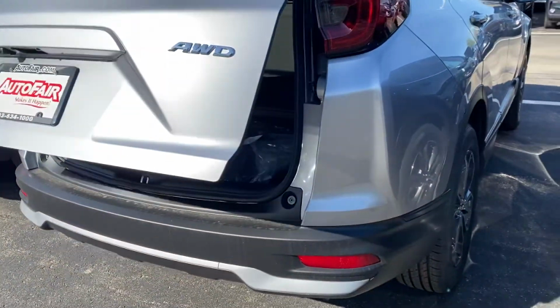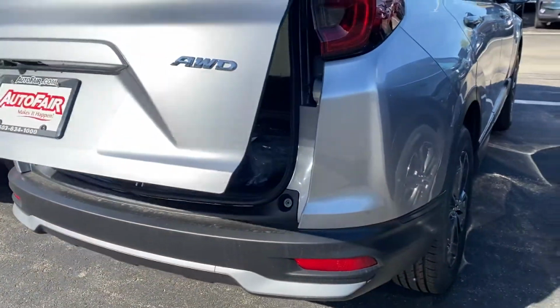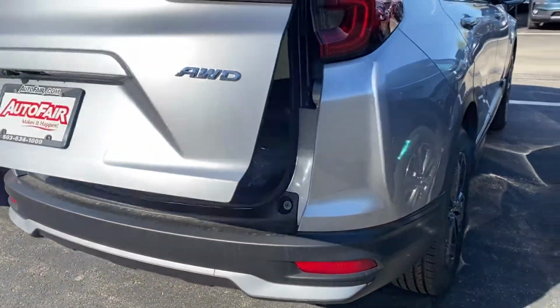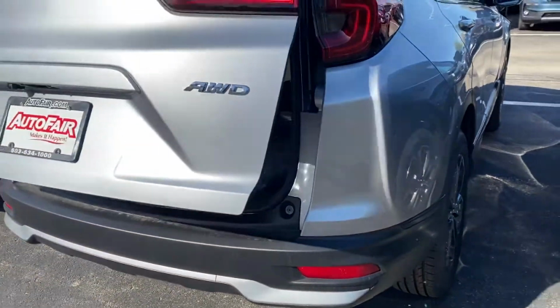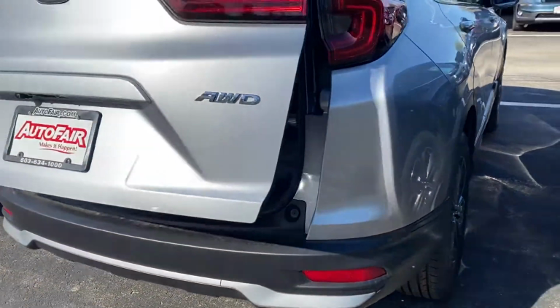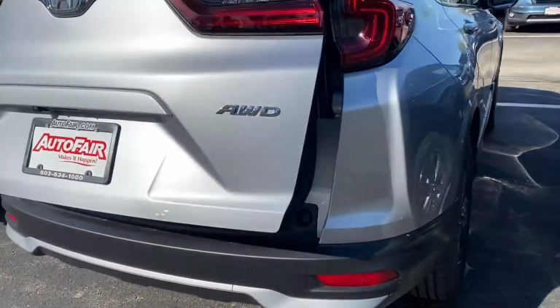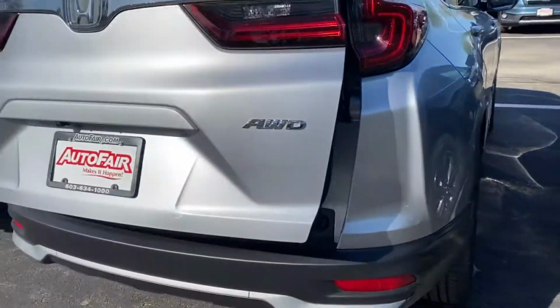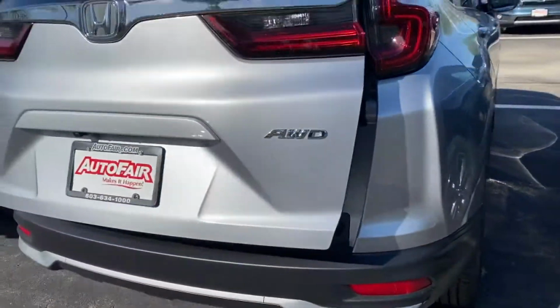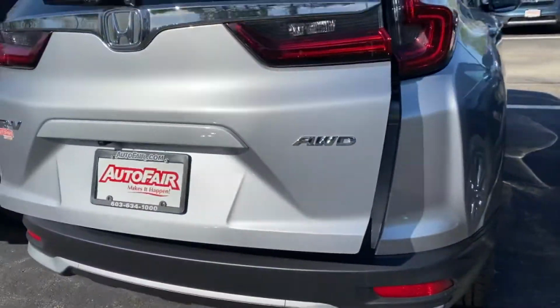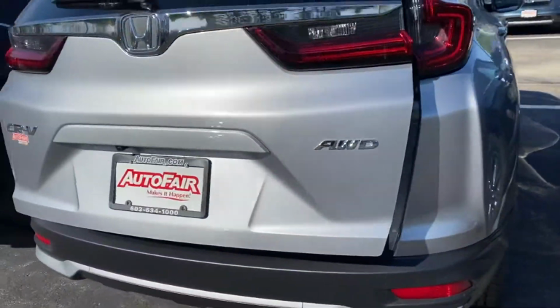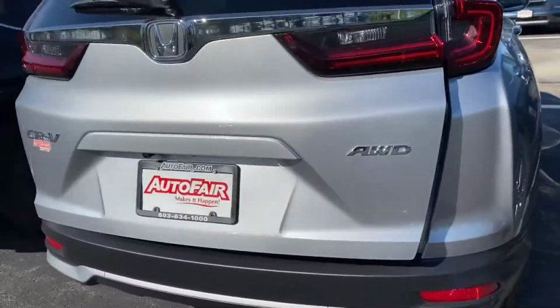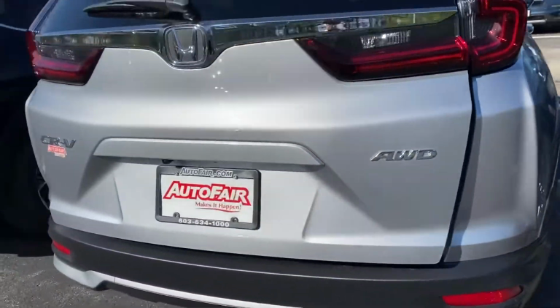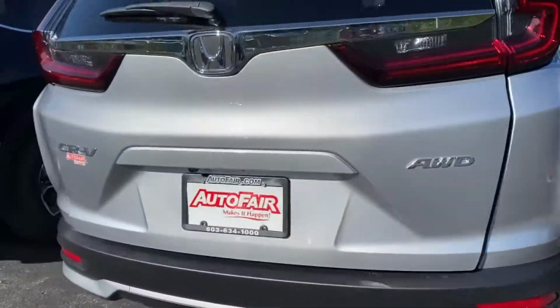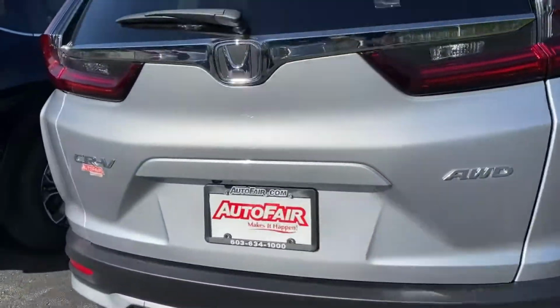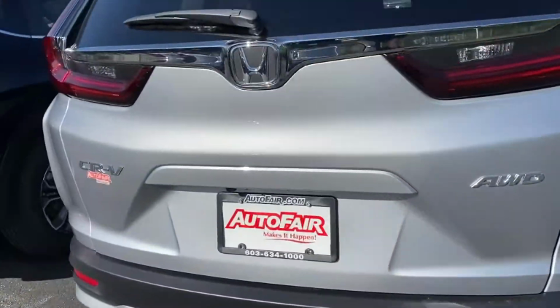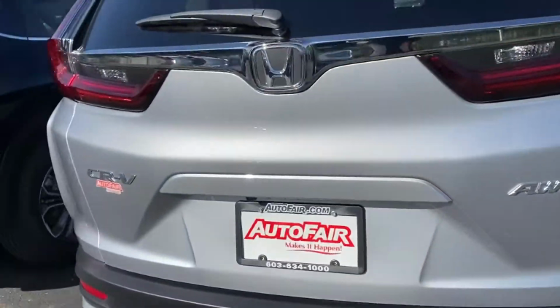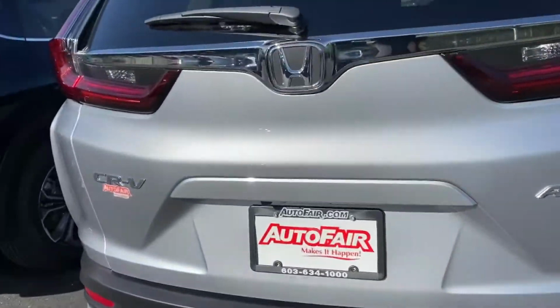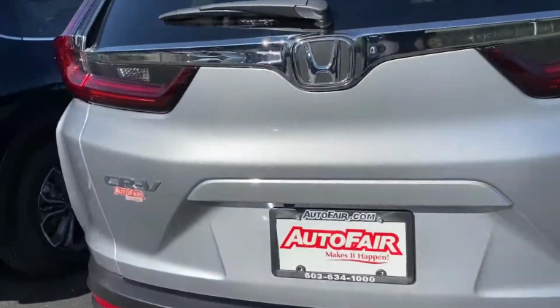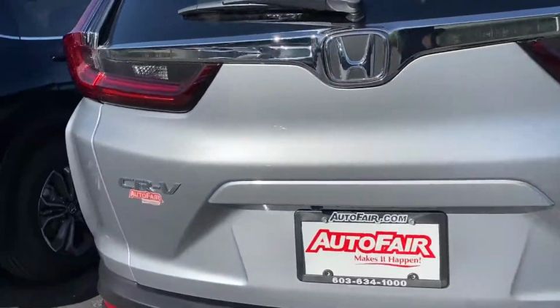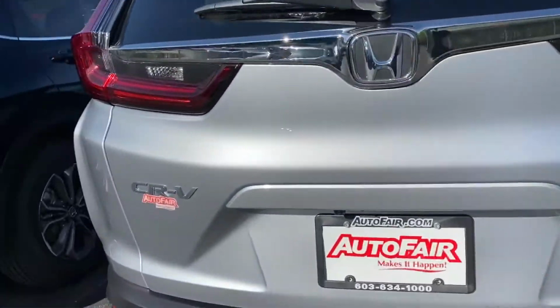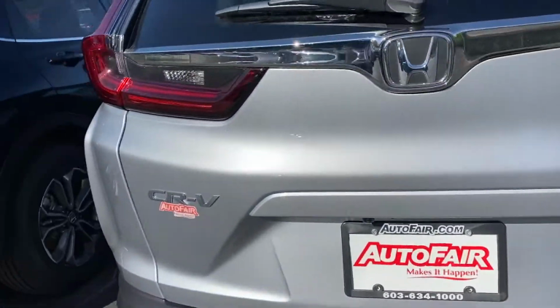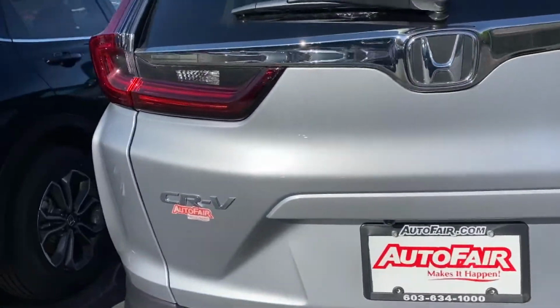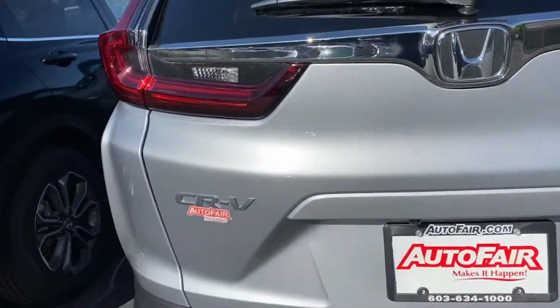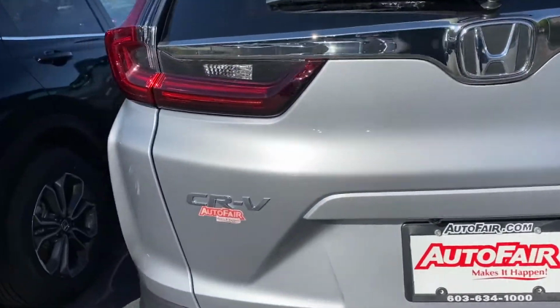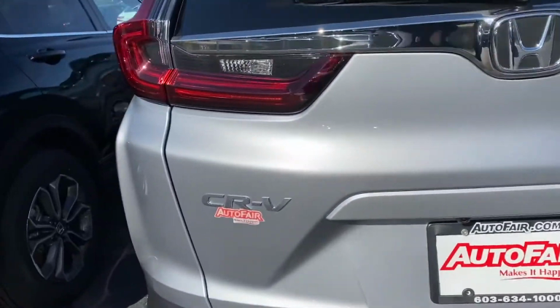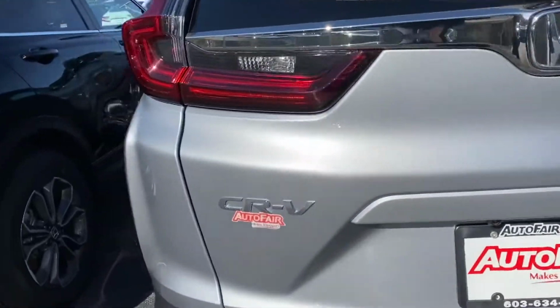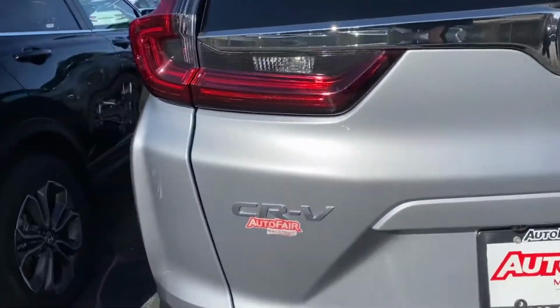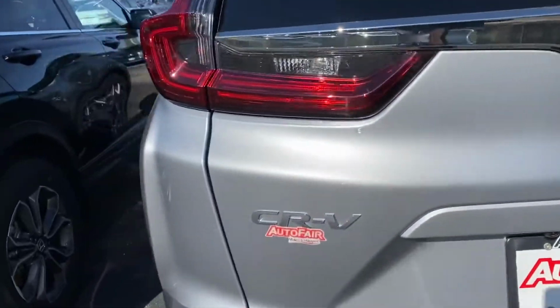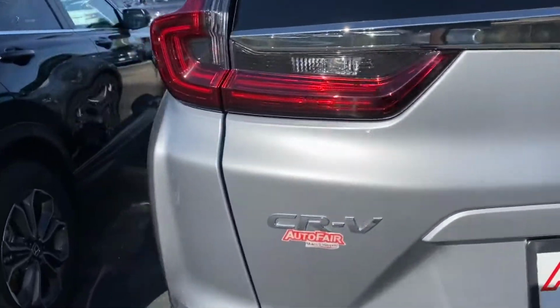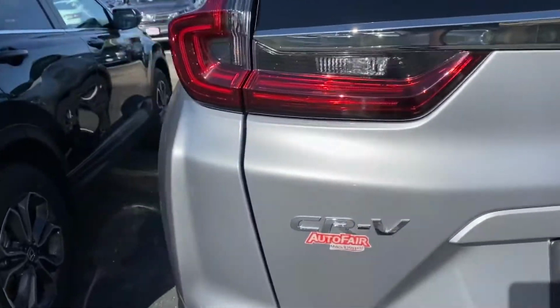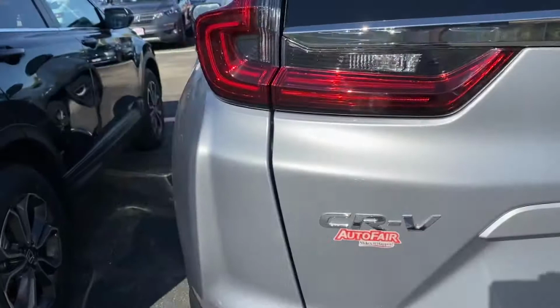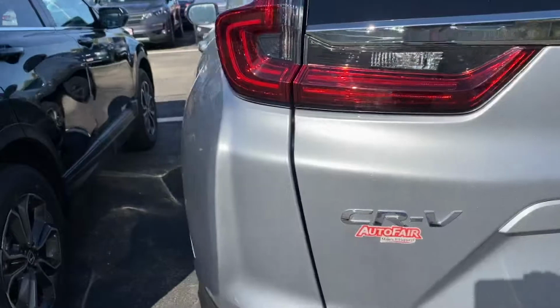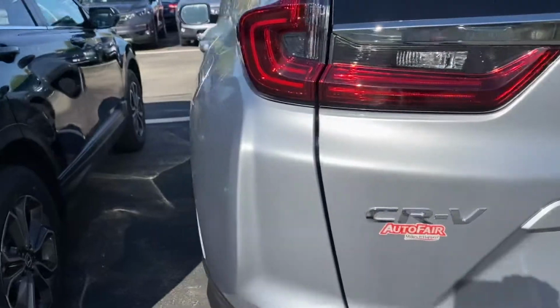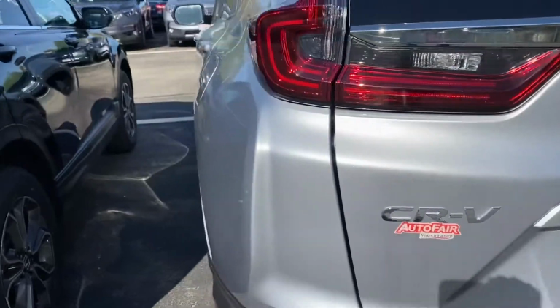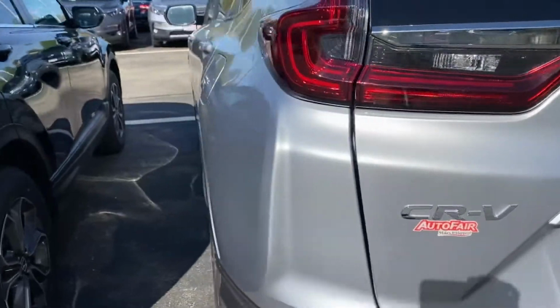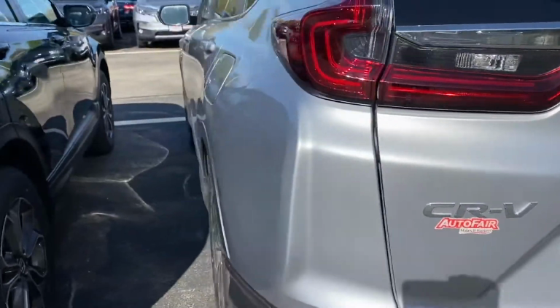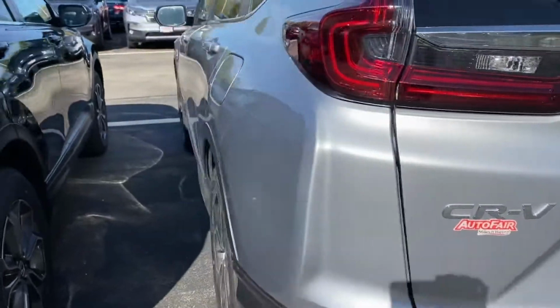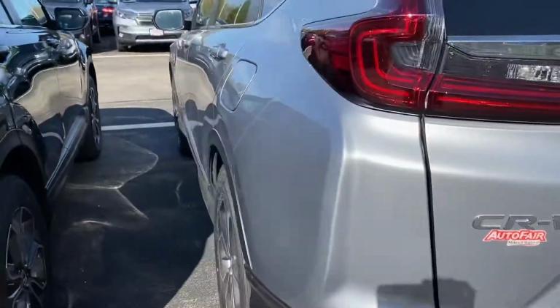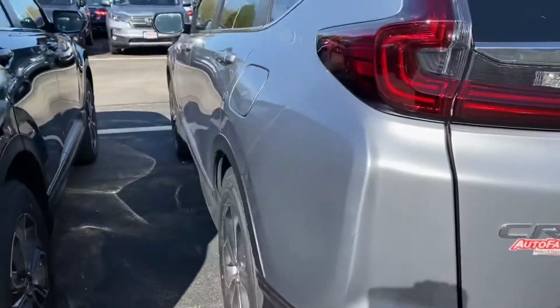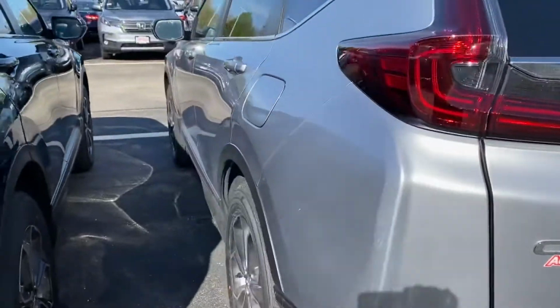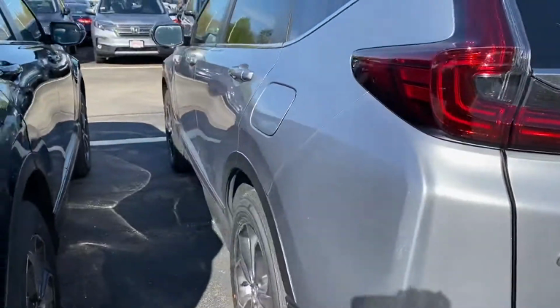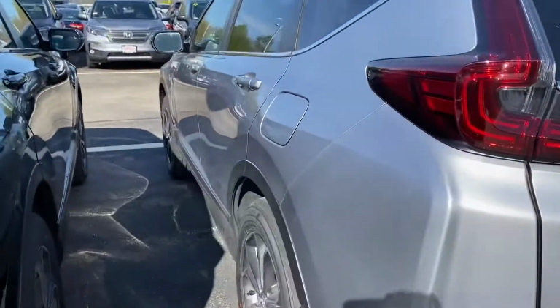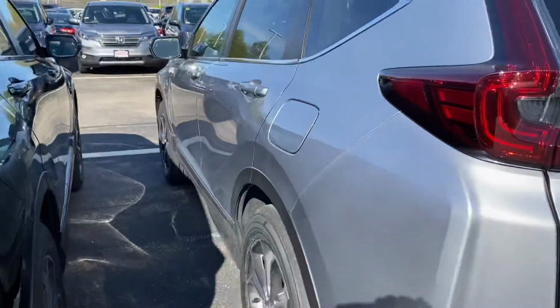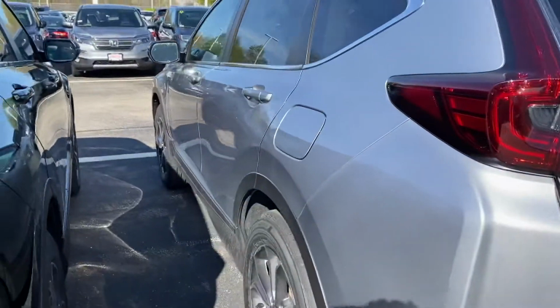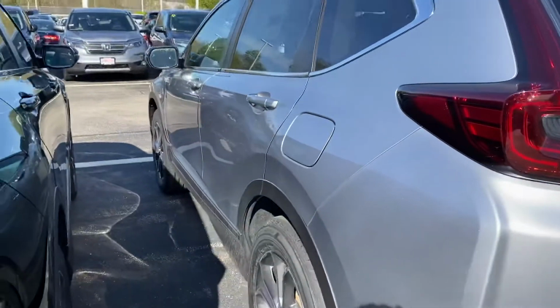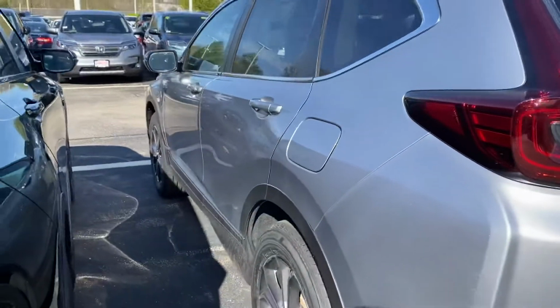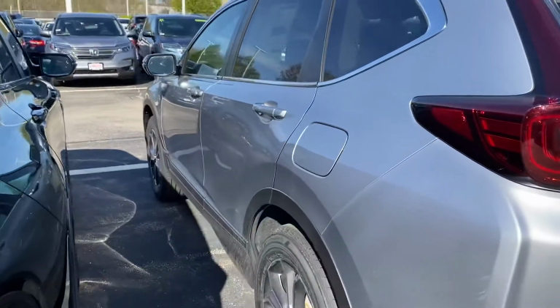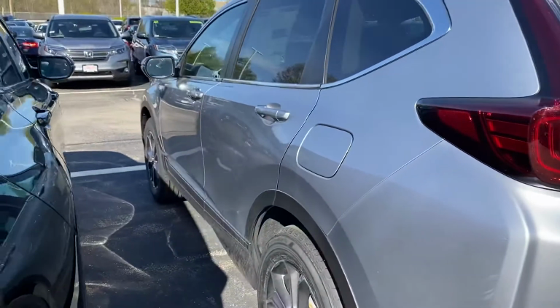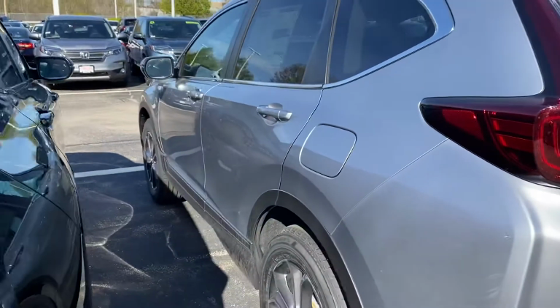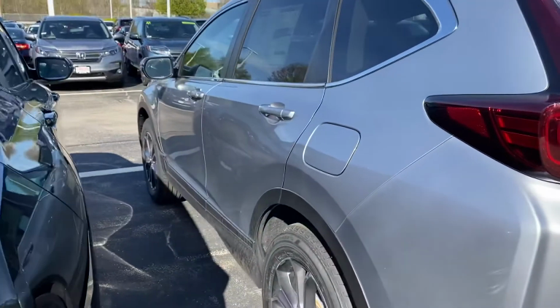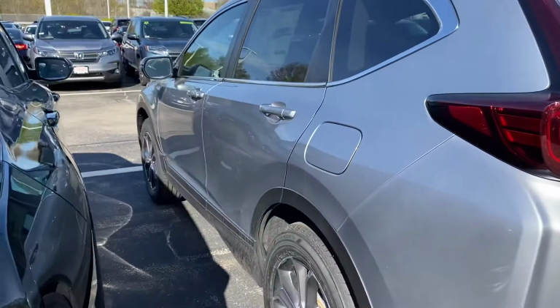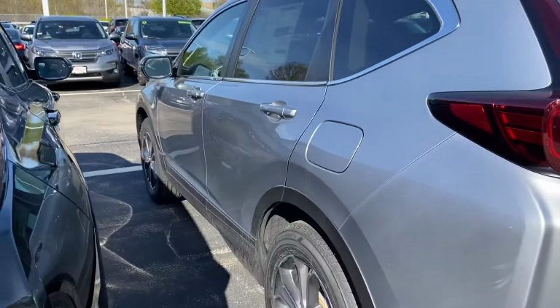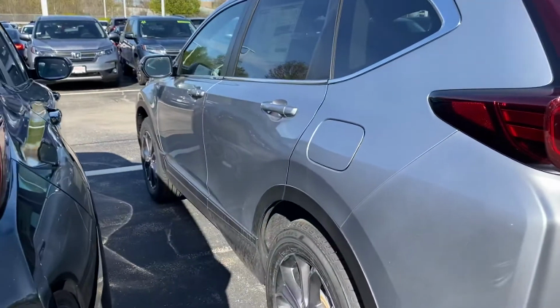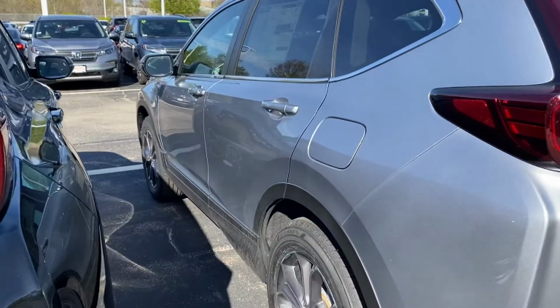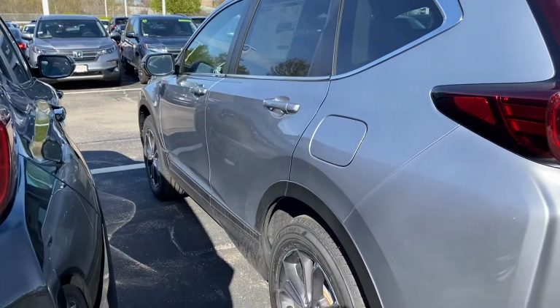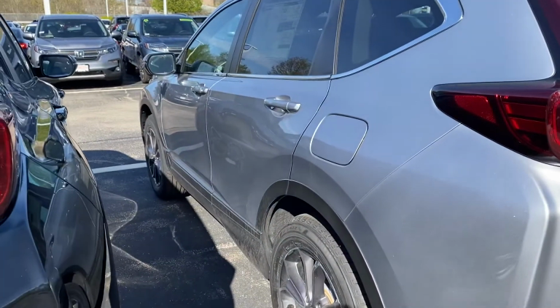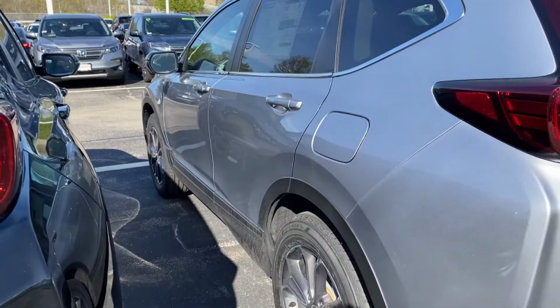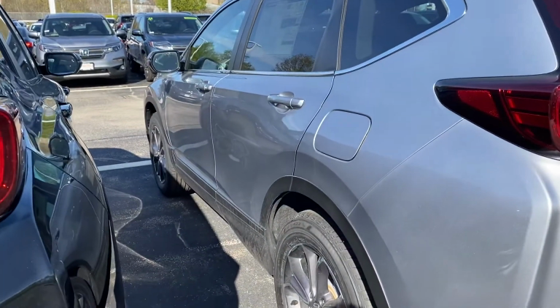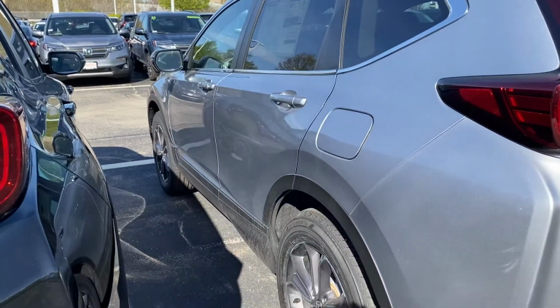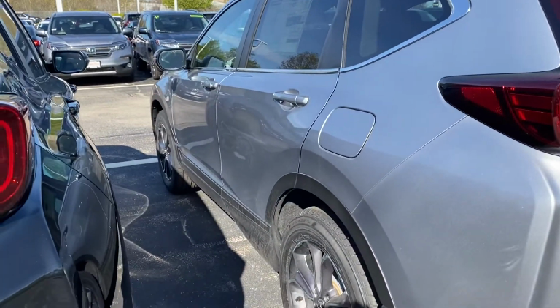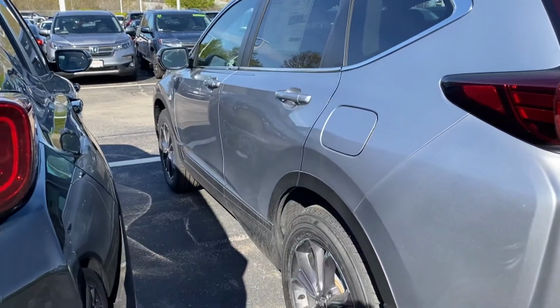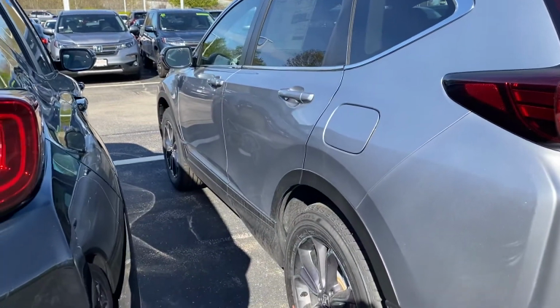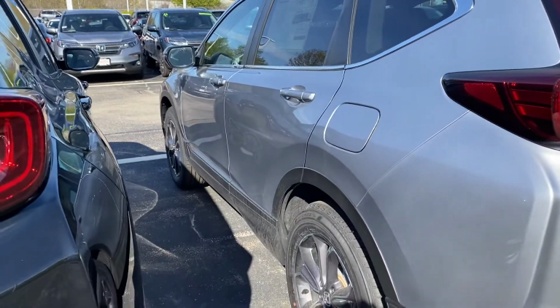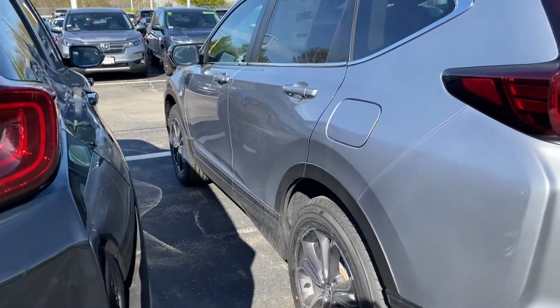So I look forward to meeting you. My number is 603-494-7742. Come on in and take it for a test drive.